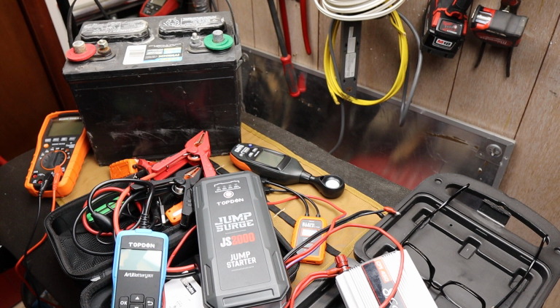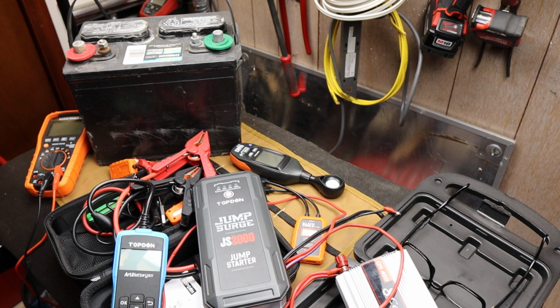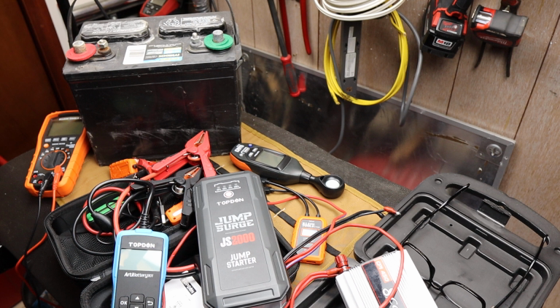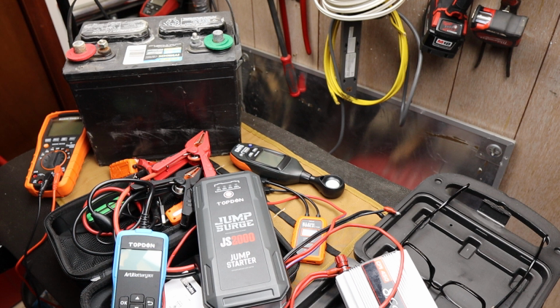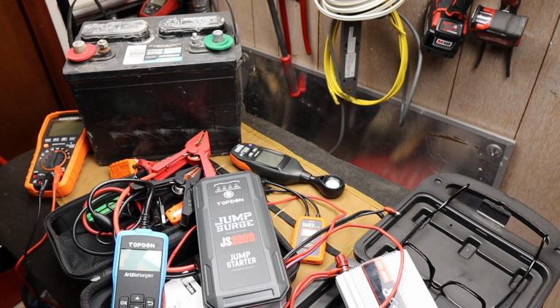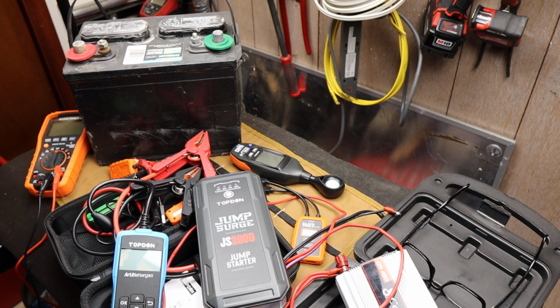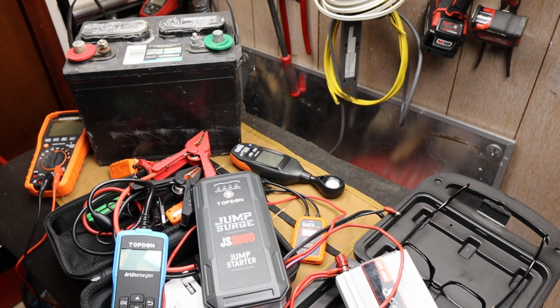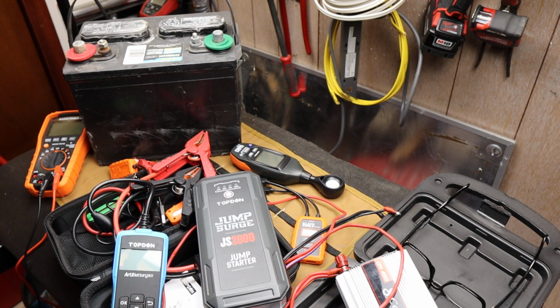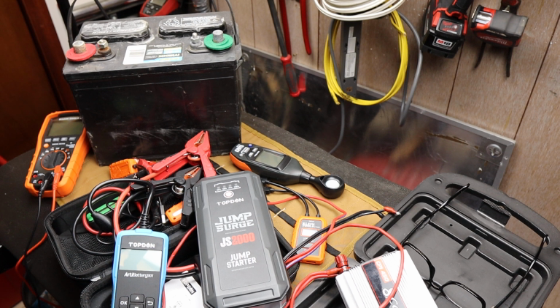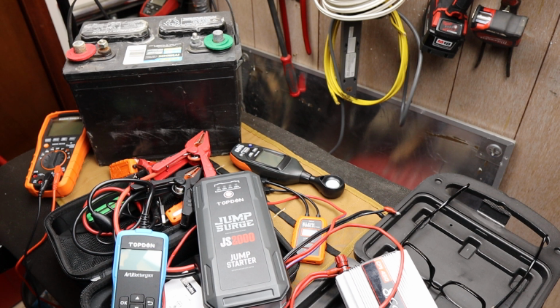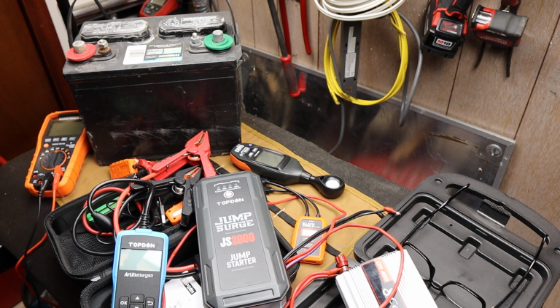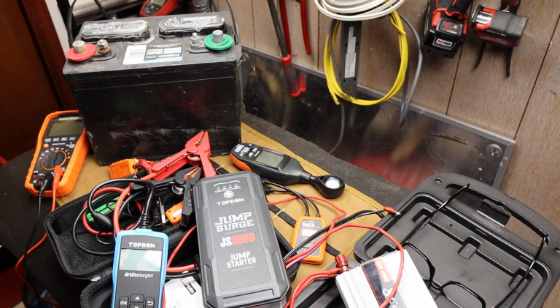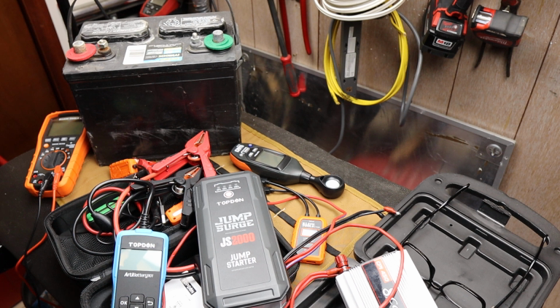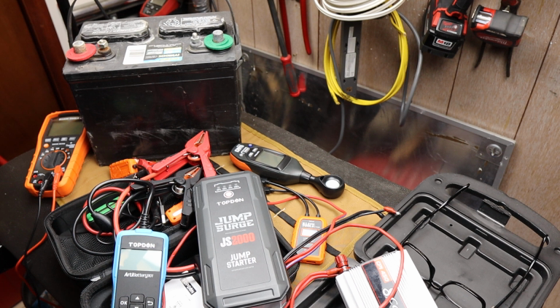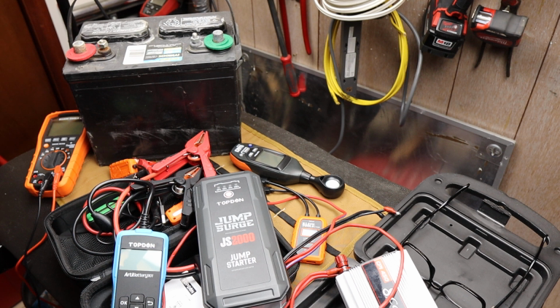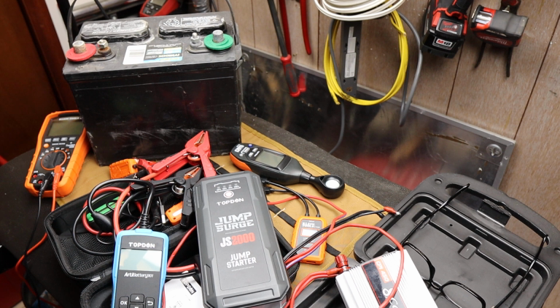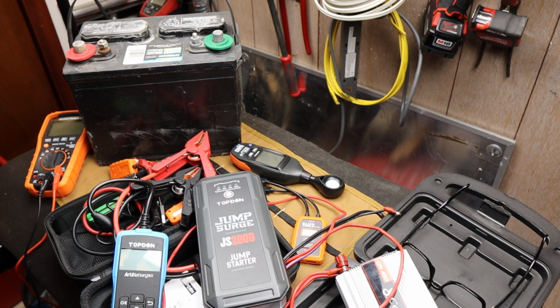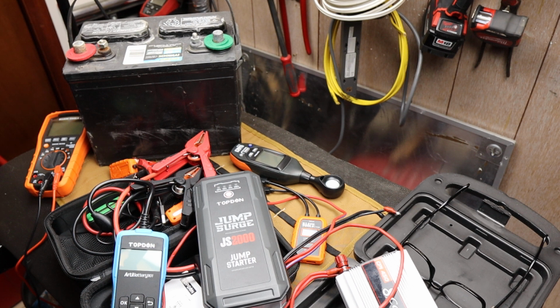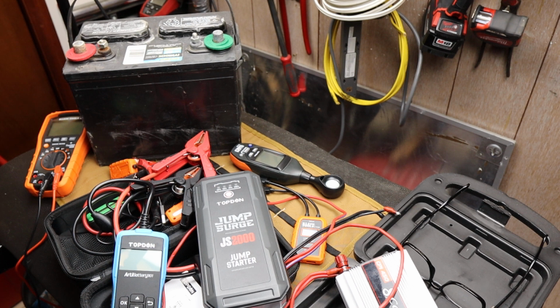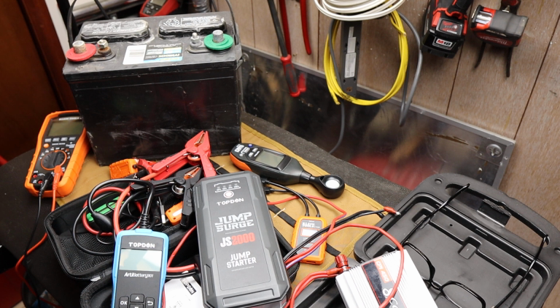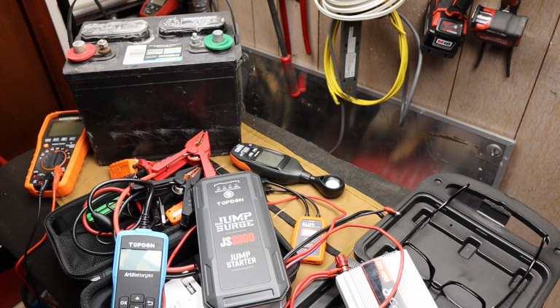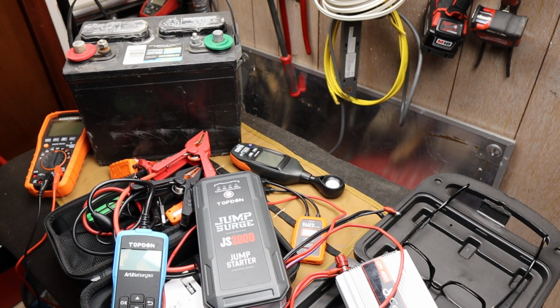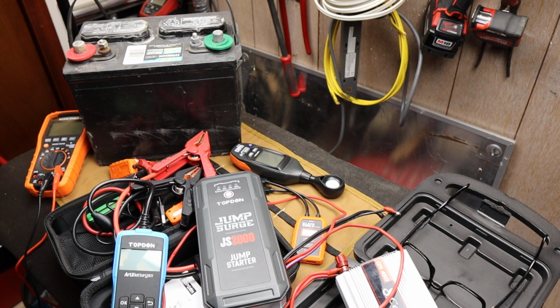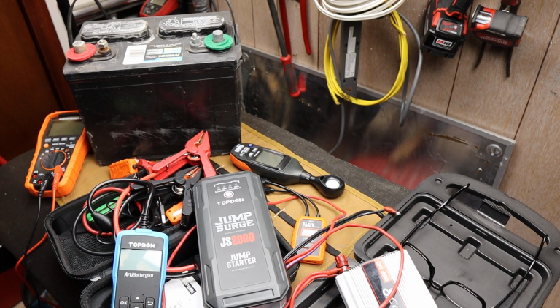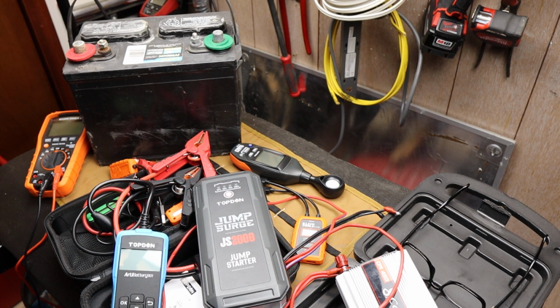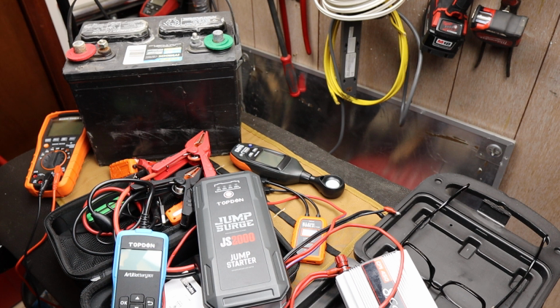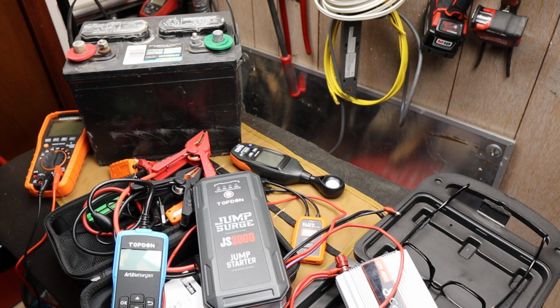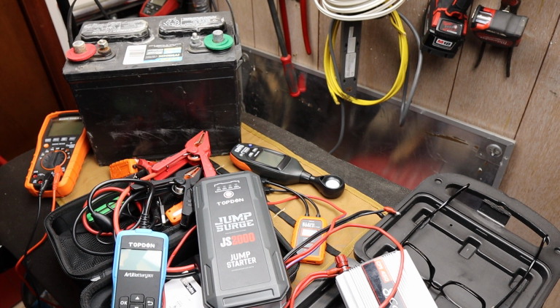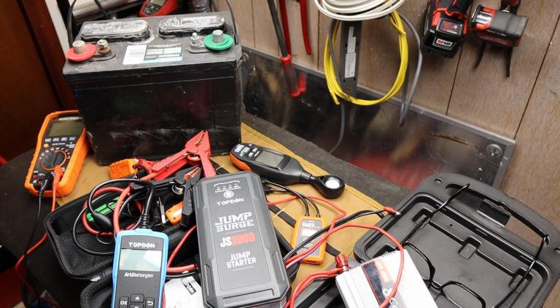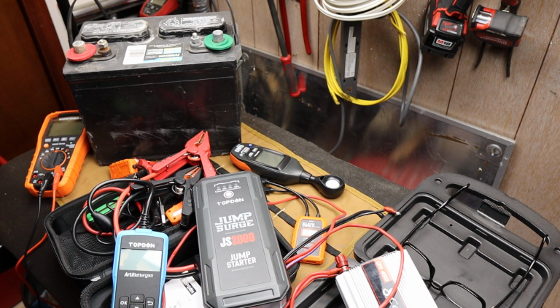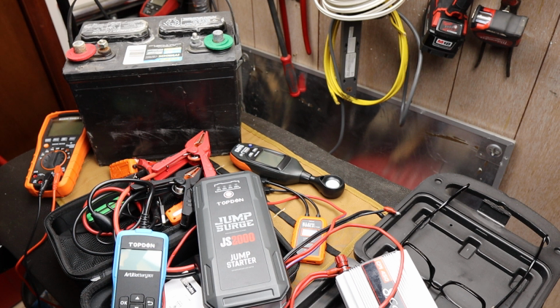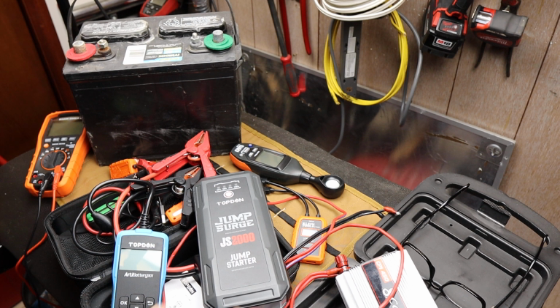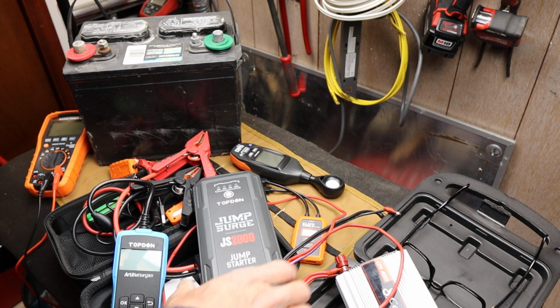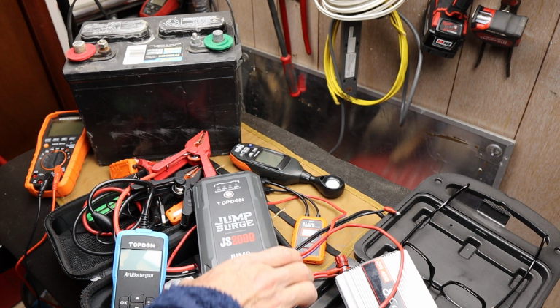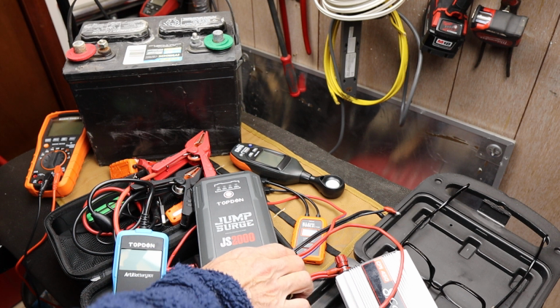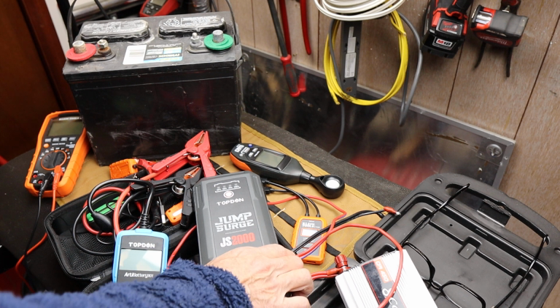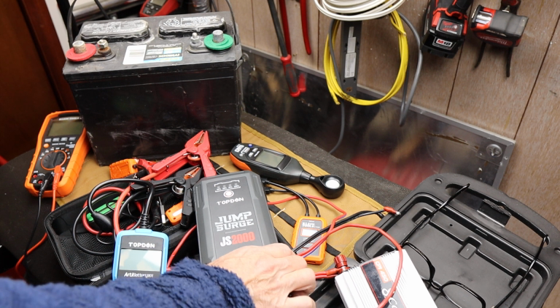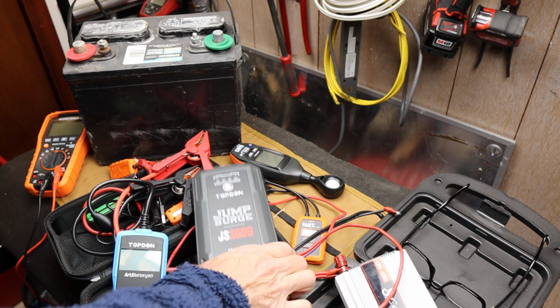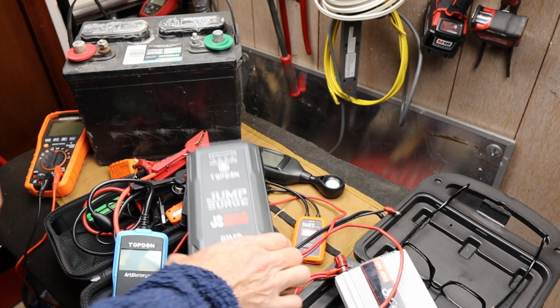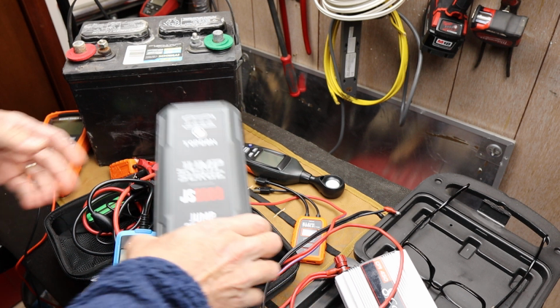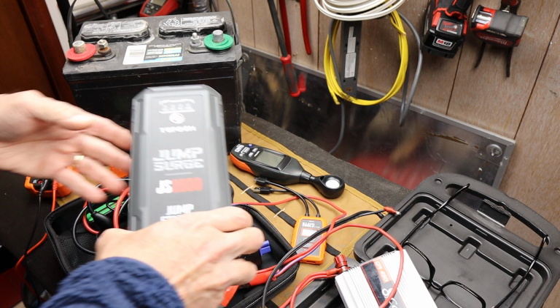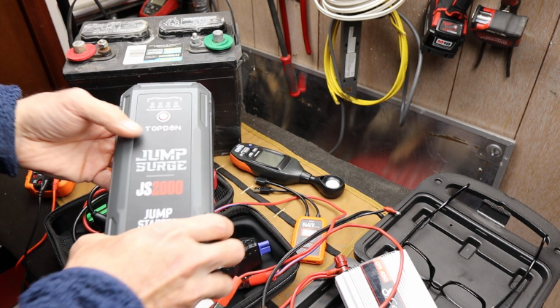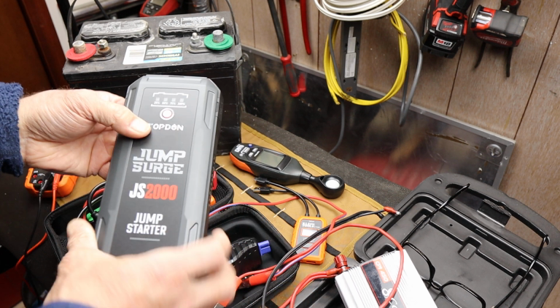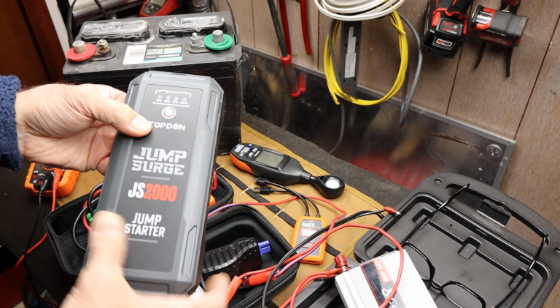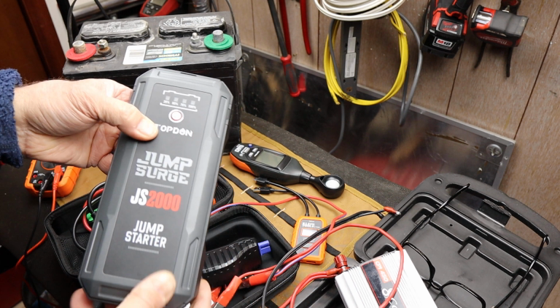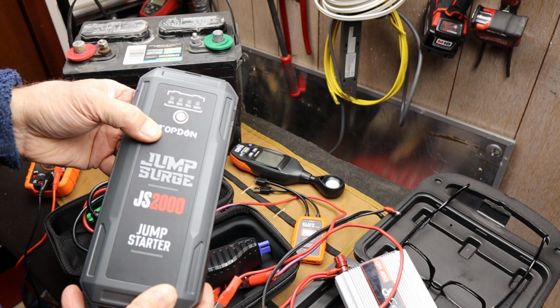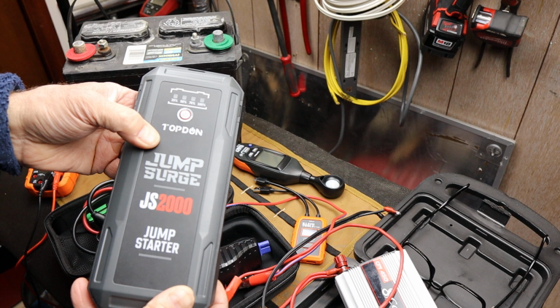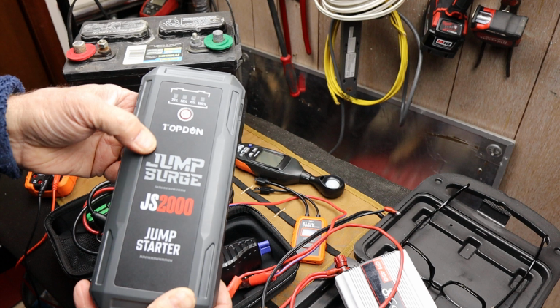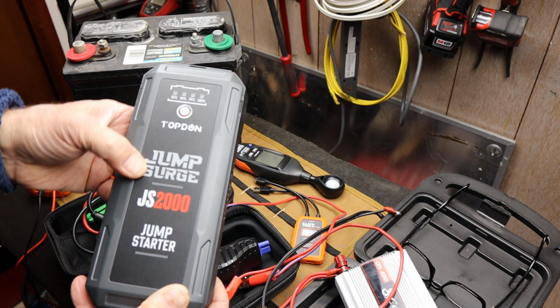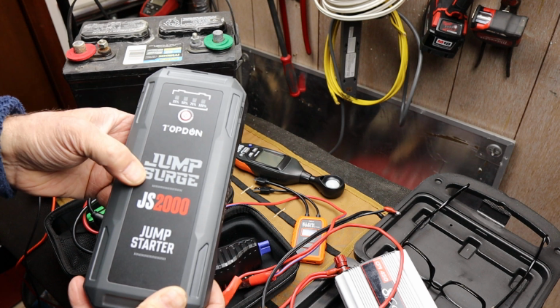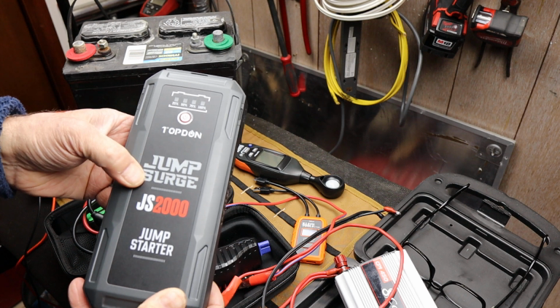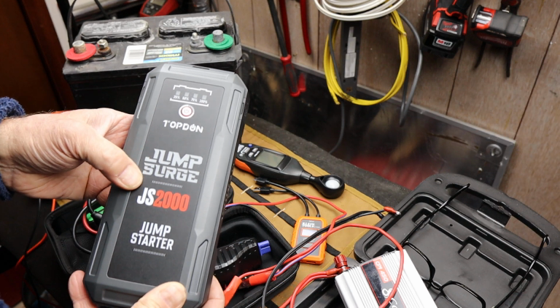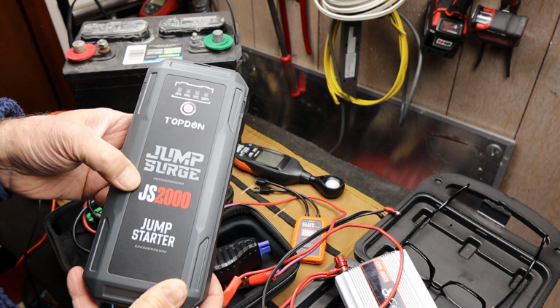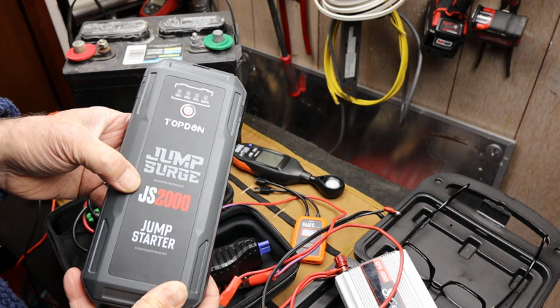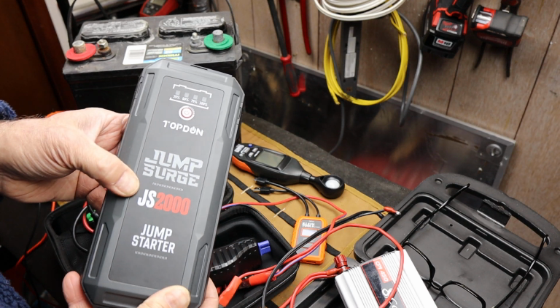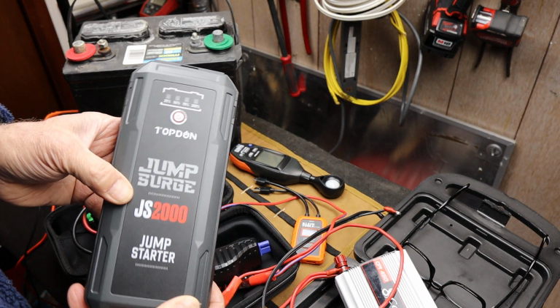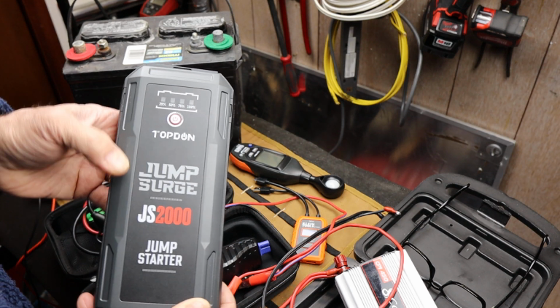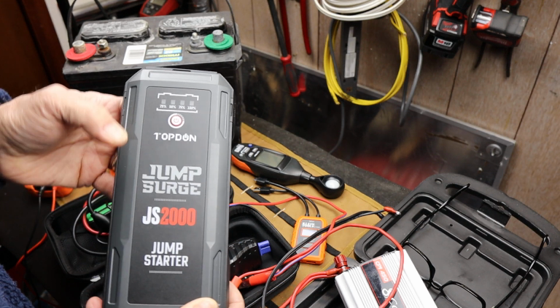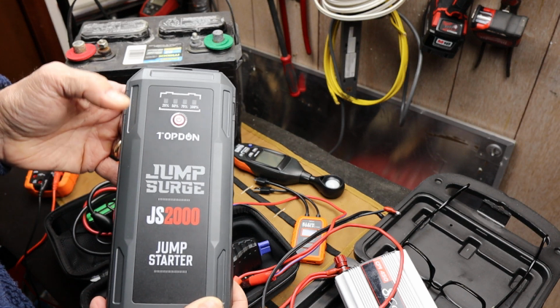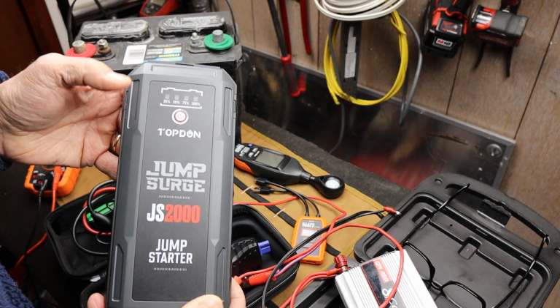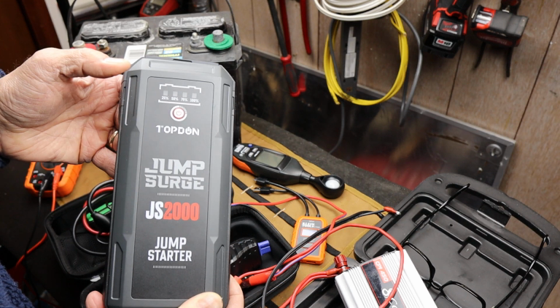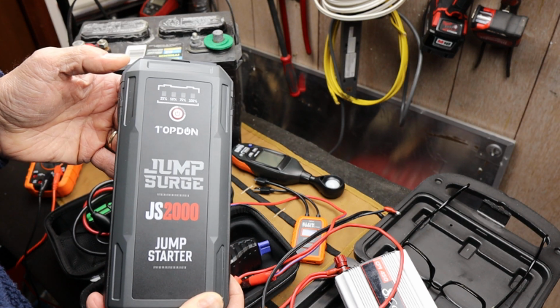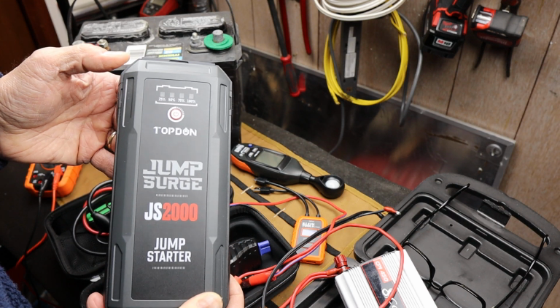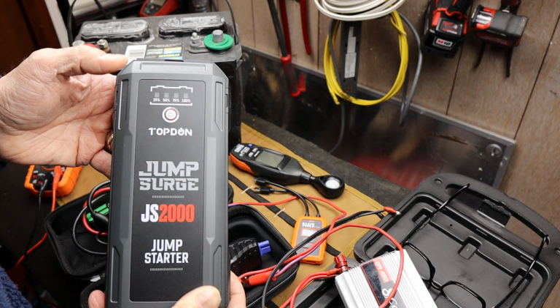Howdy folks, Doc here with Last Best Tool. And this is the Top Dawn Jump Surge JS2000.